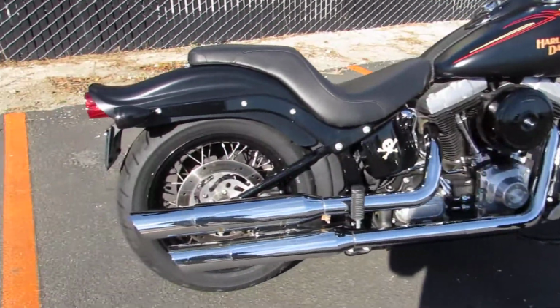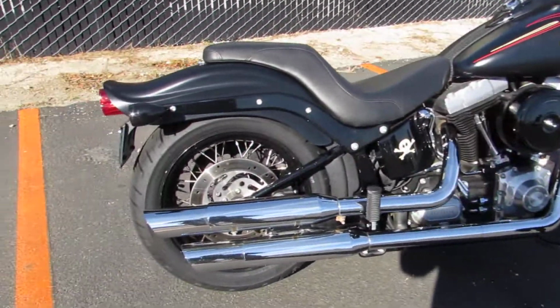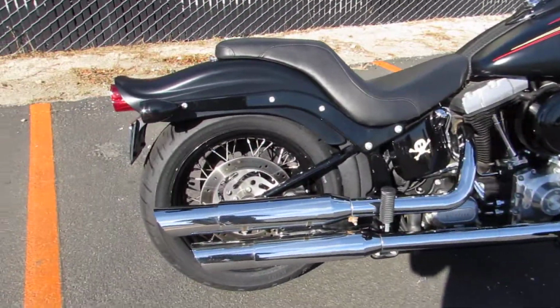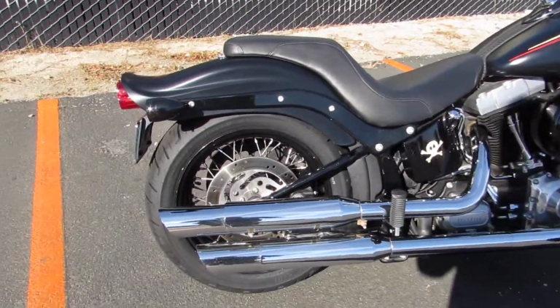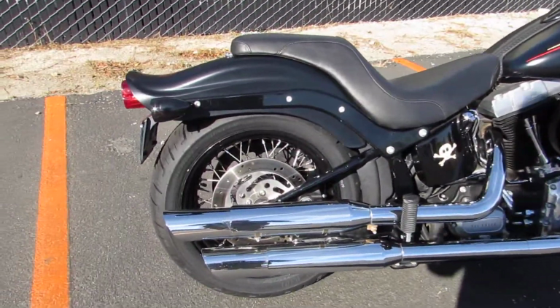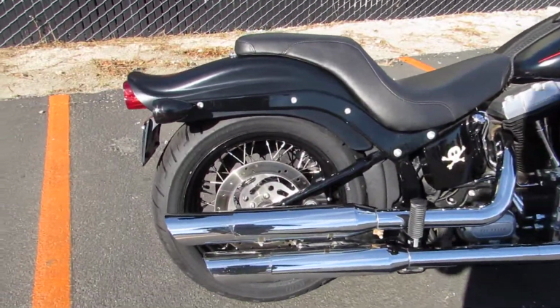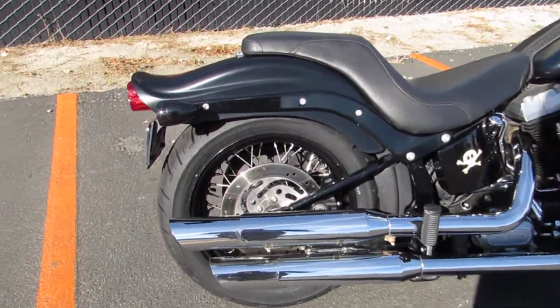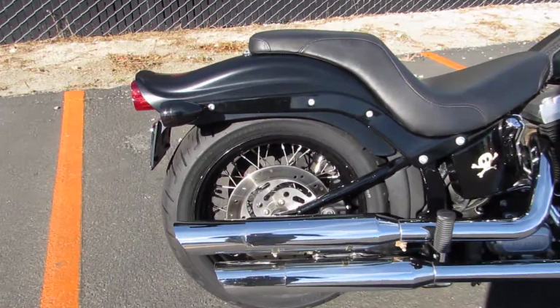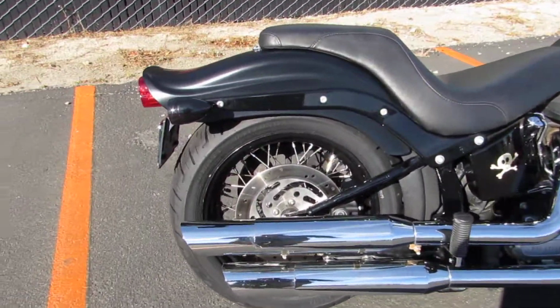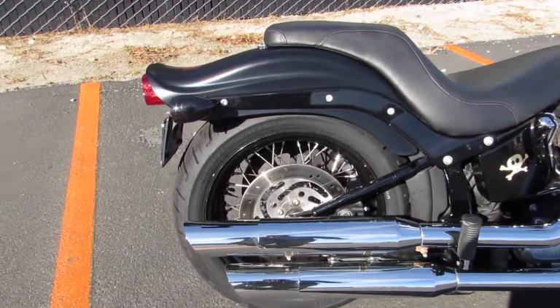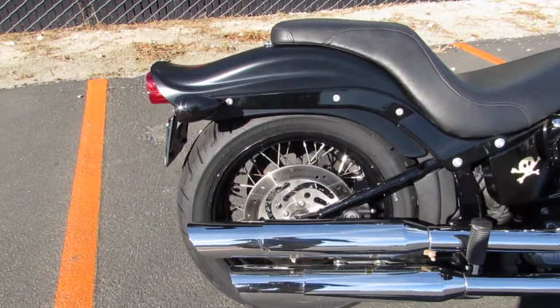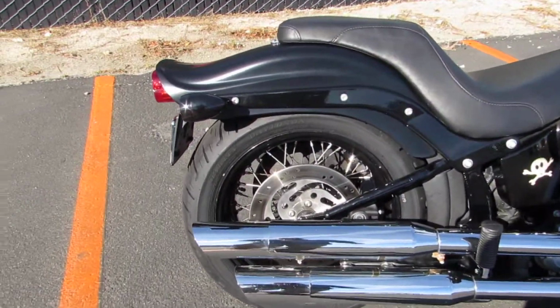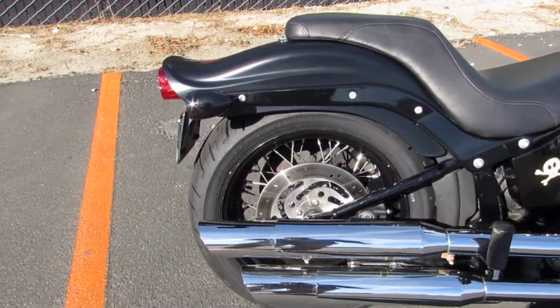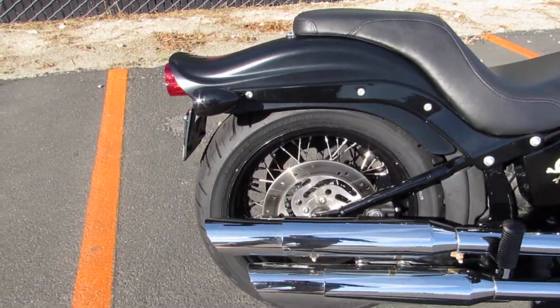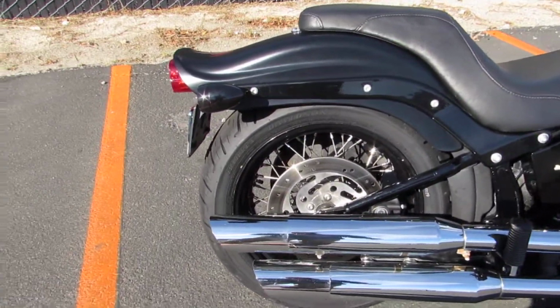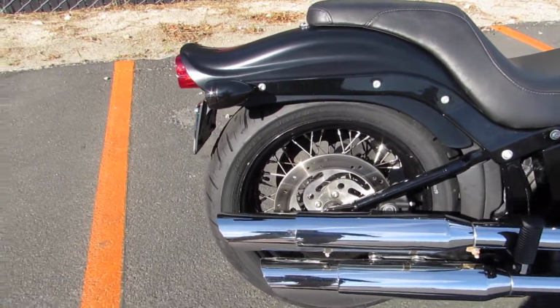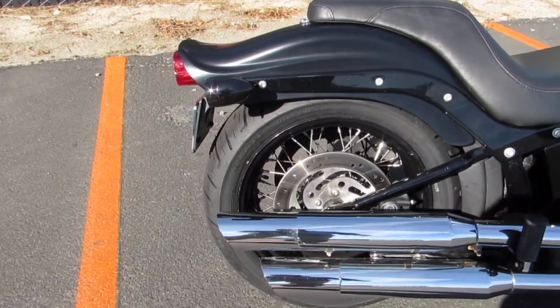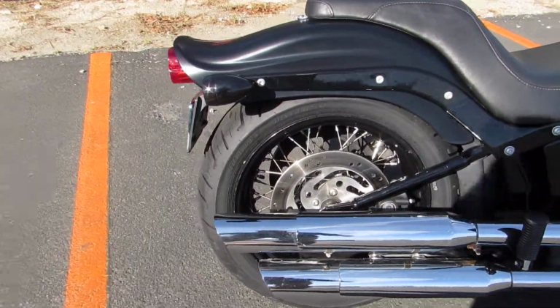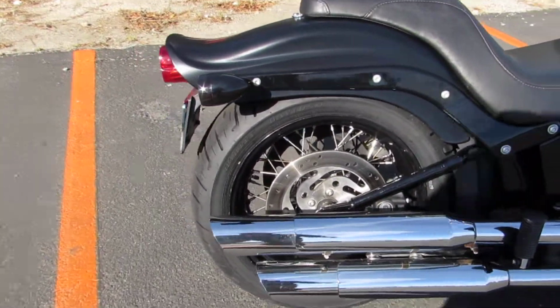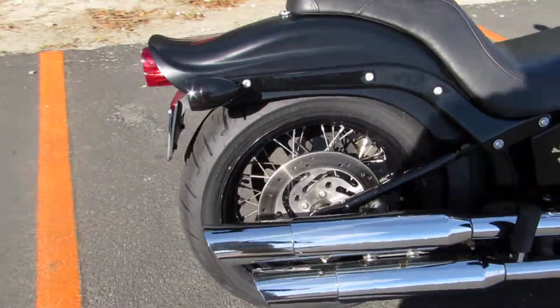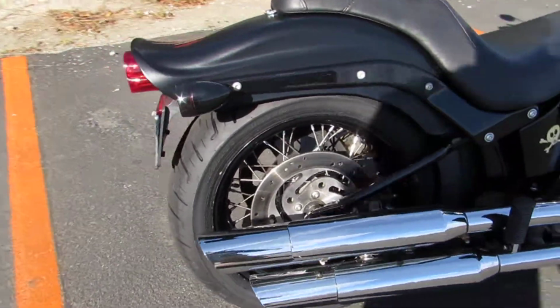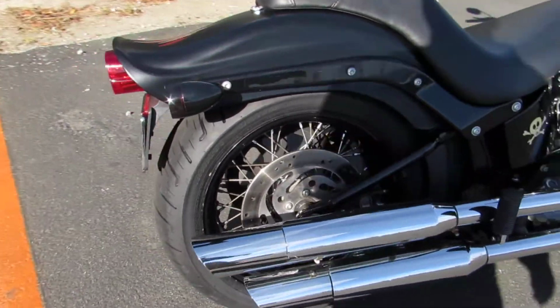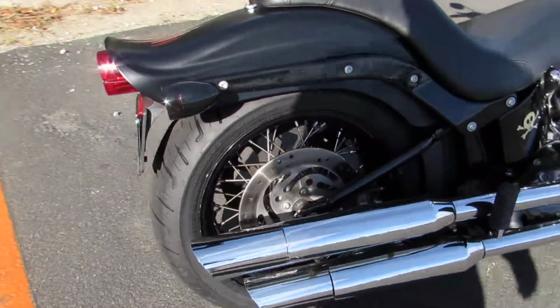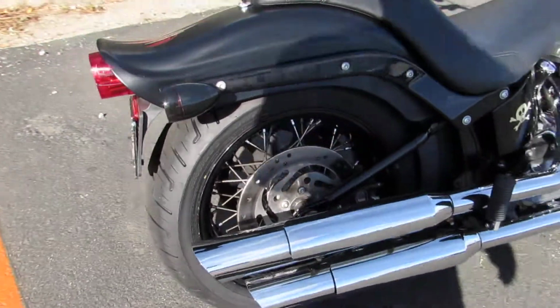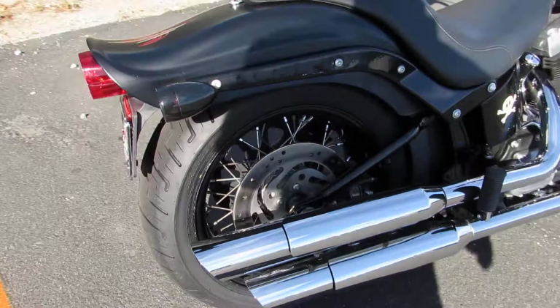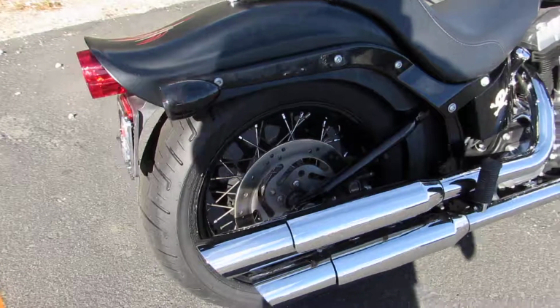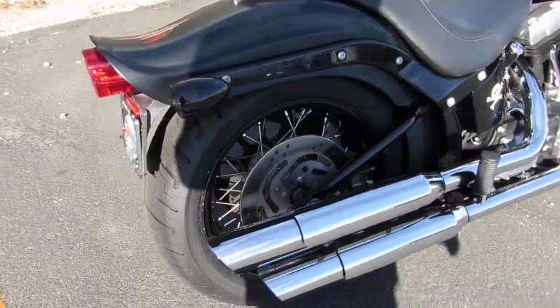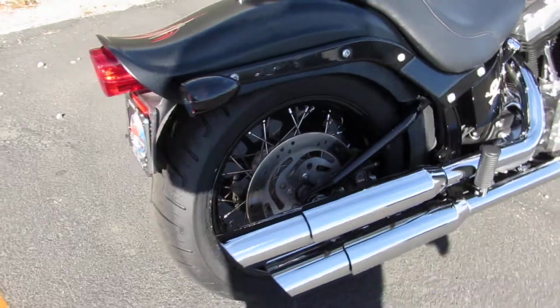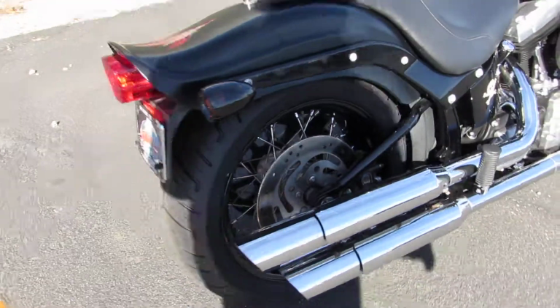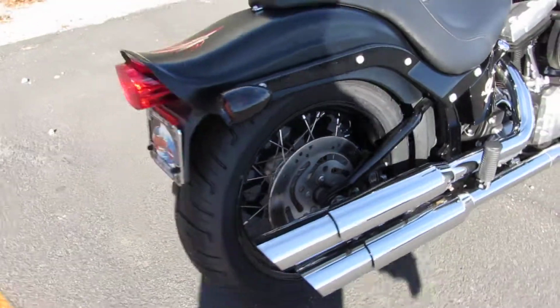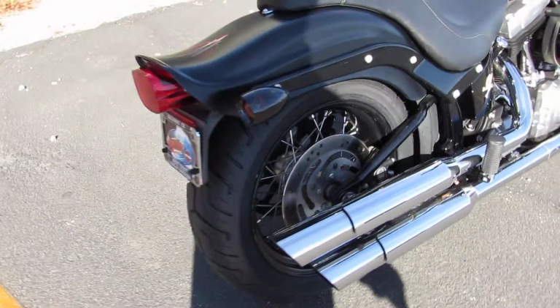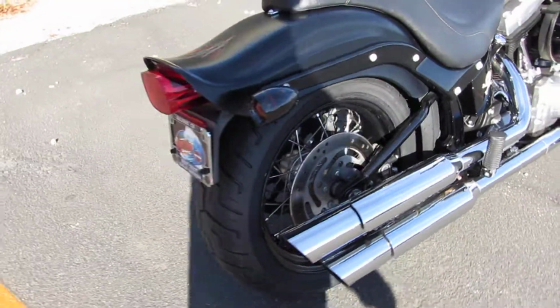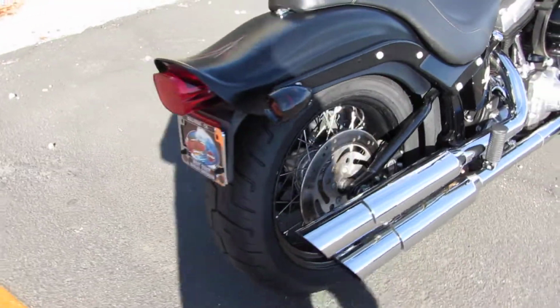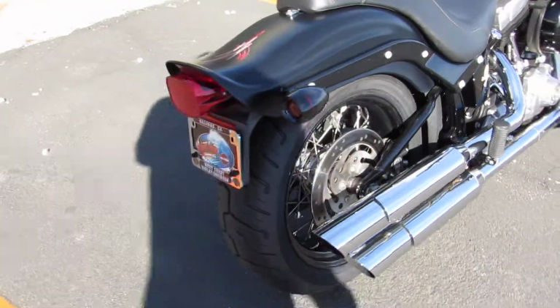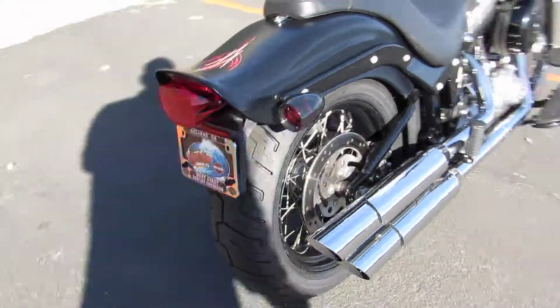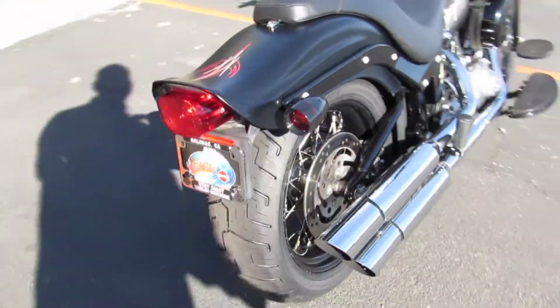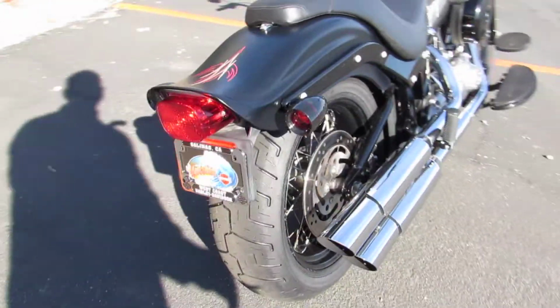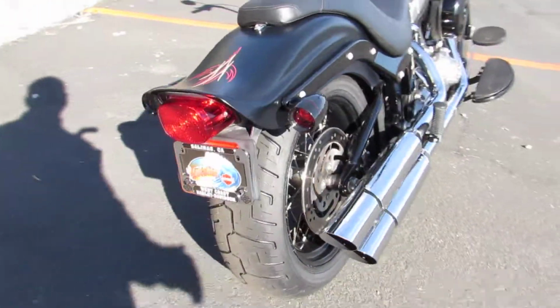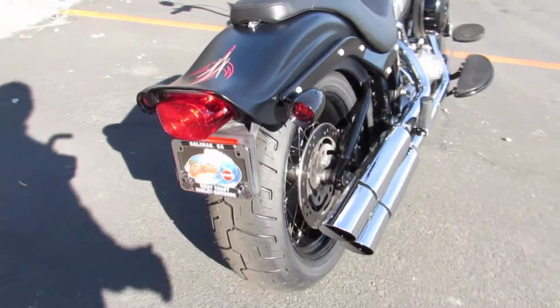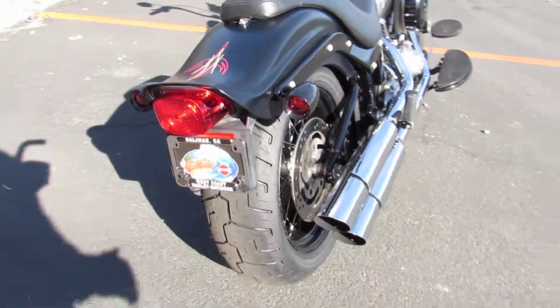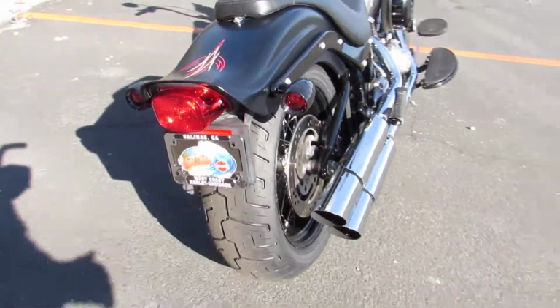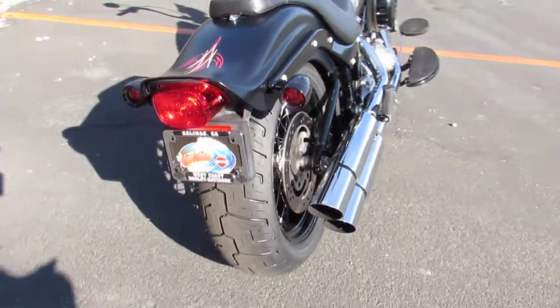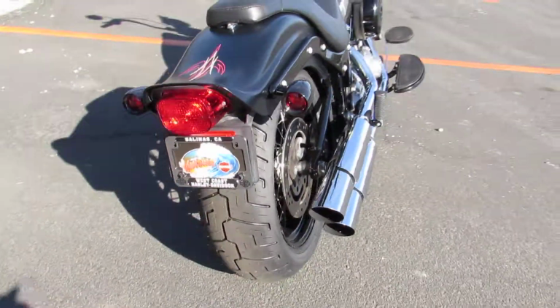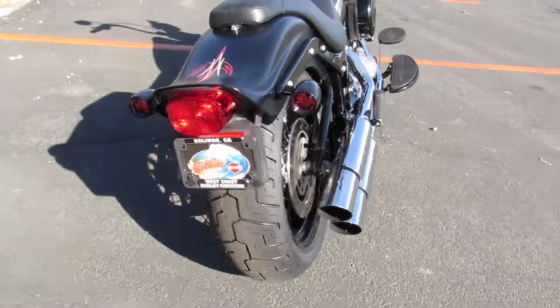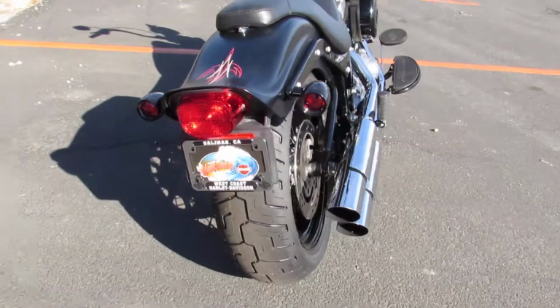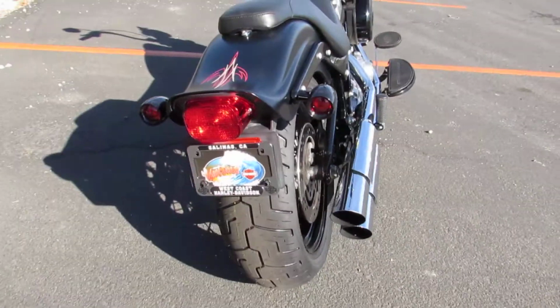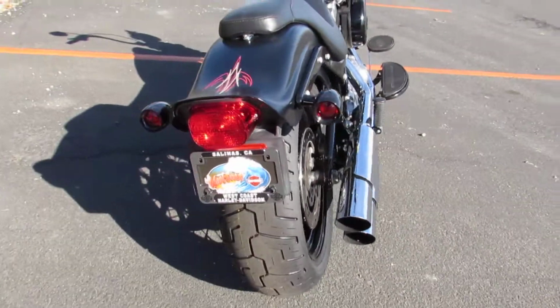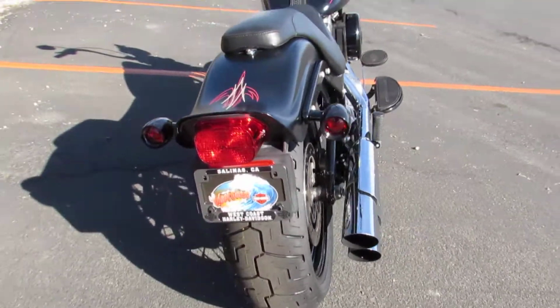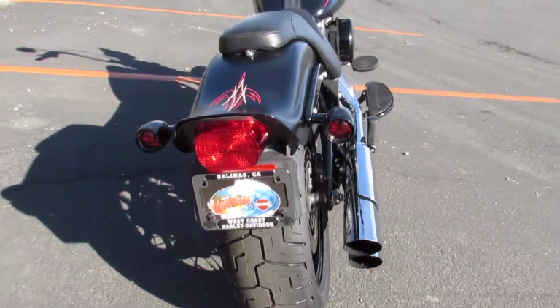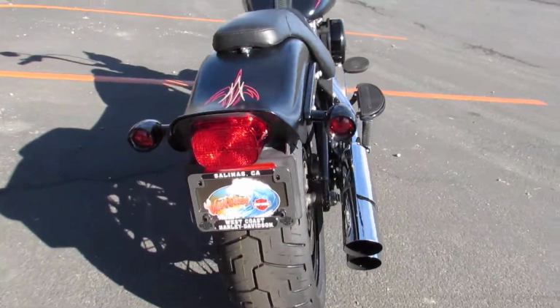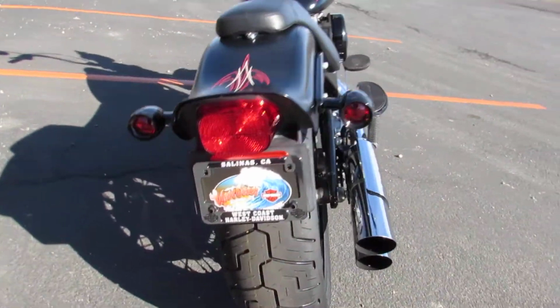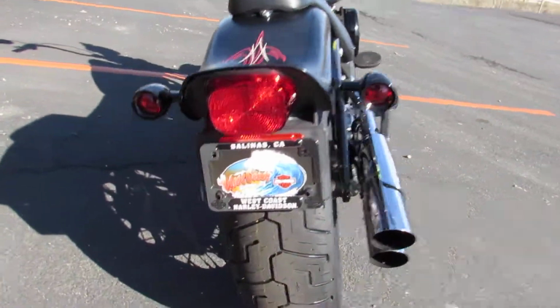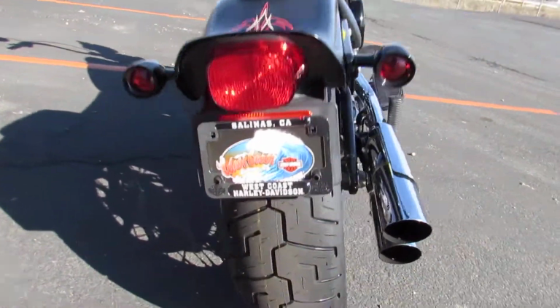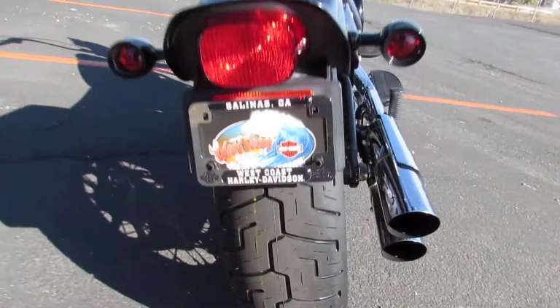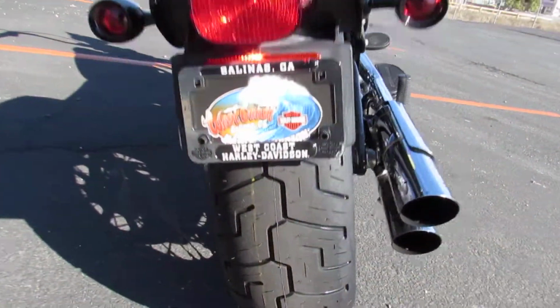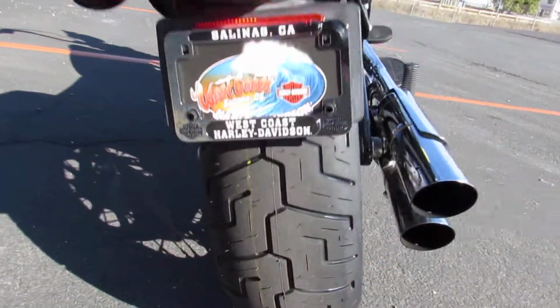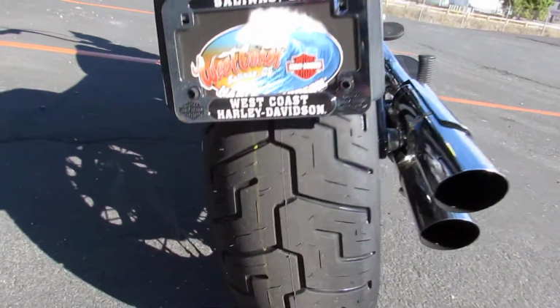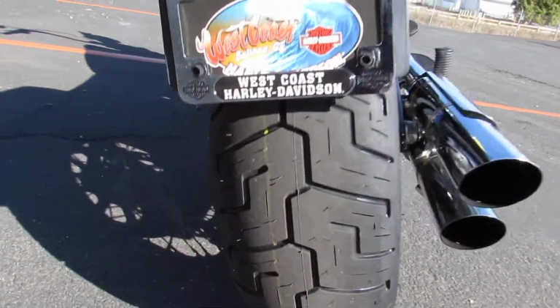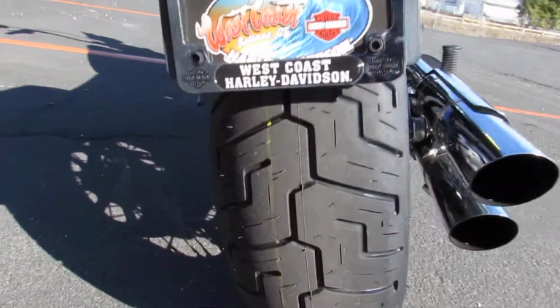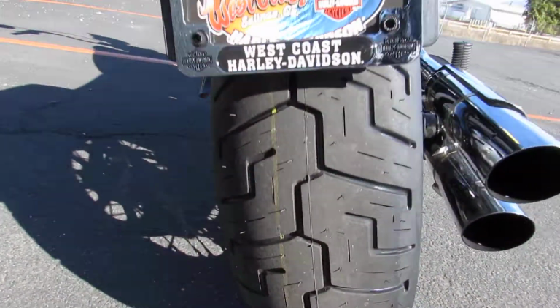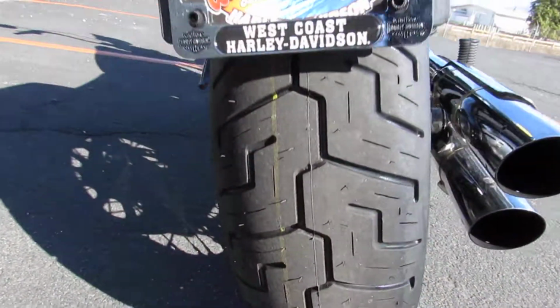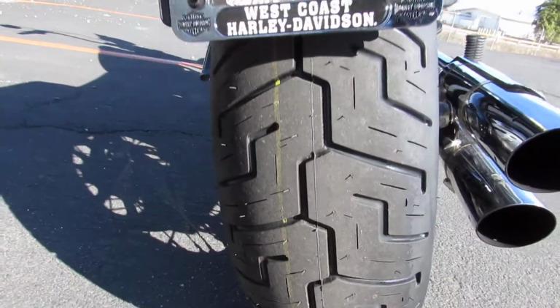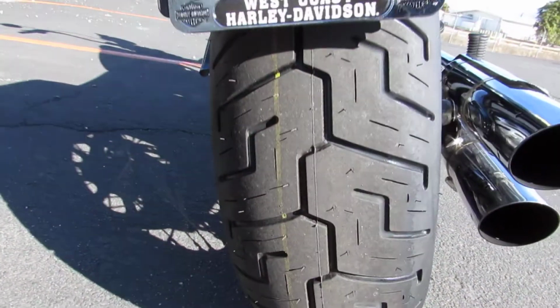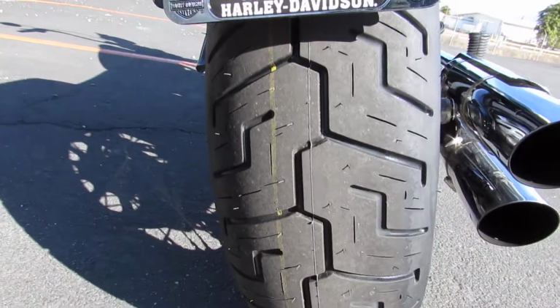In the back it's got the blacked-out wheel with the chrome spokes. 200 rear tire — you can see there it's got a brand new tire on it.